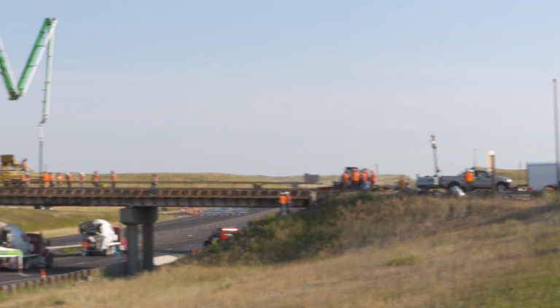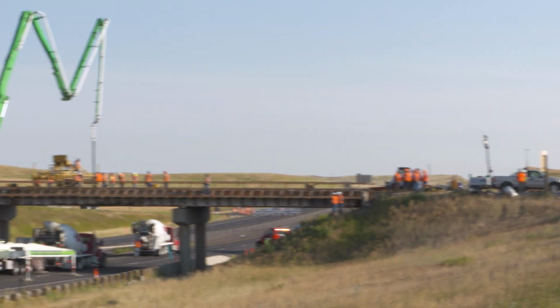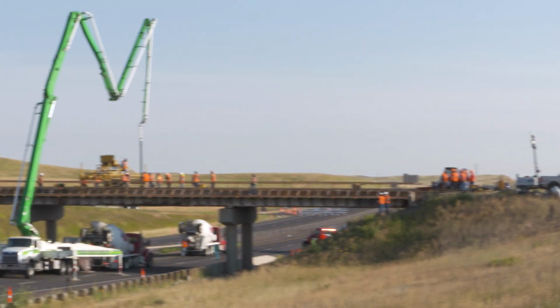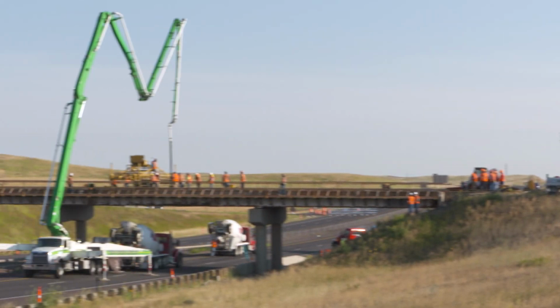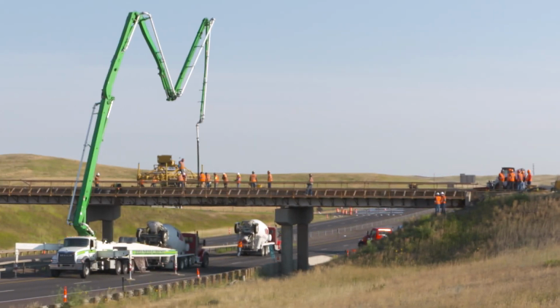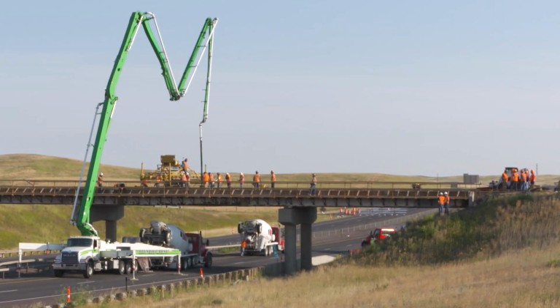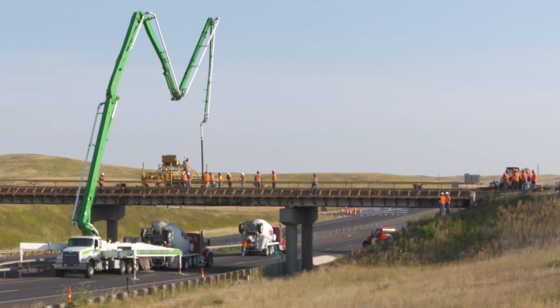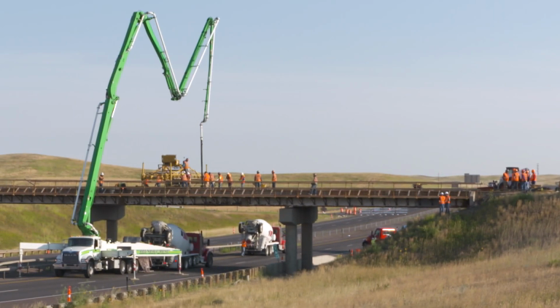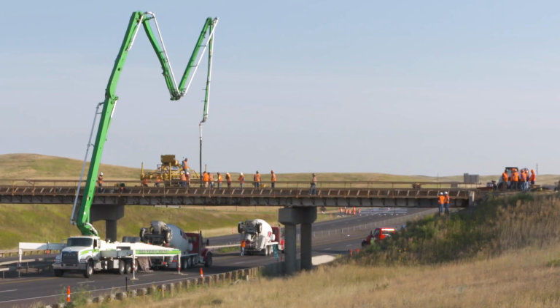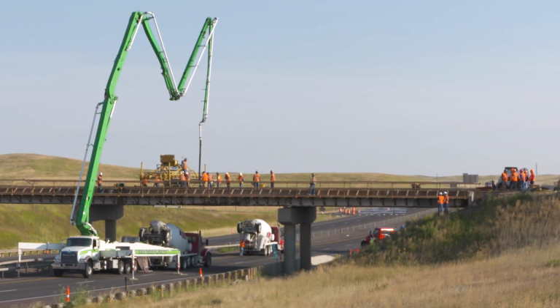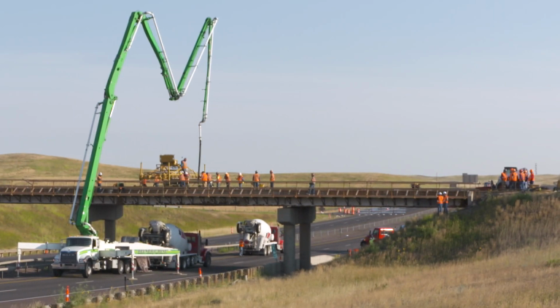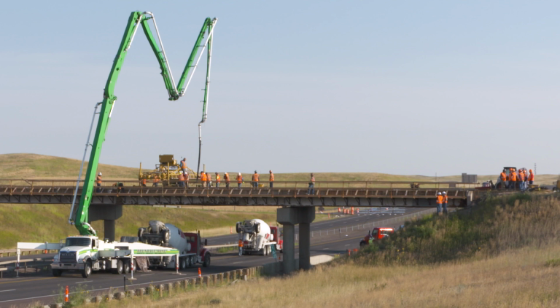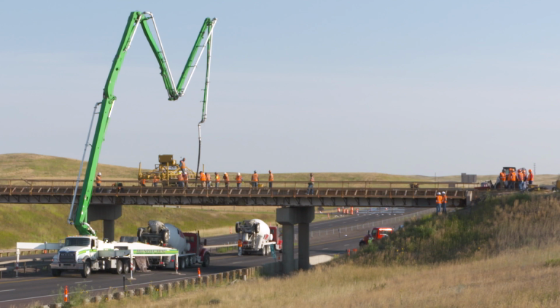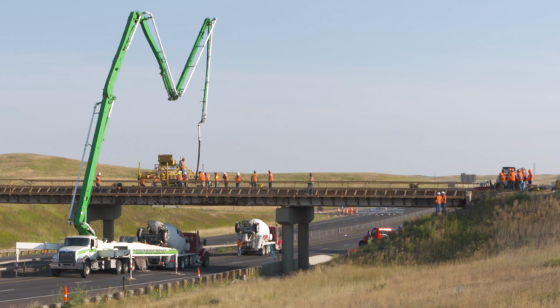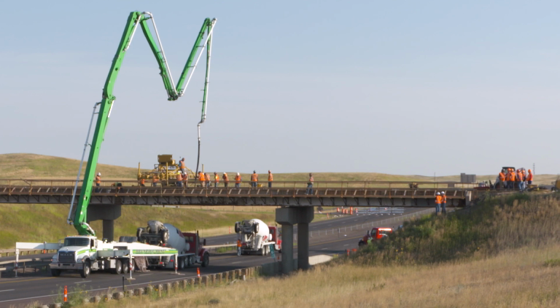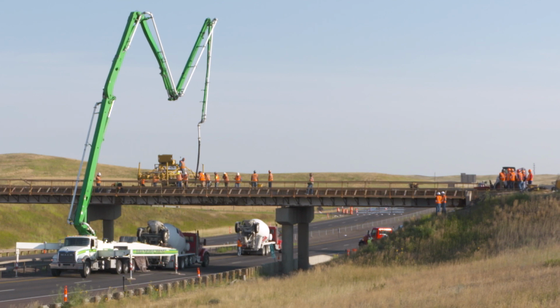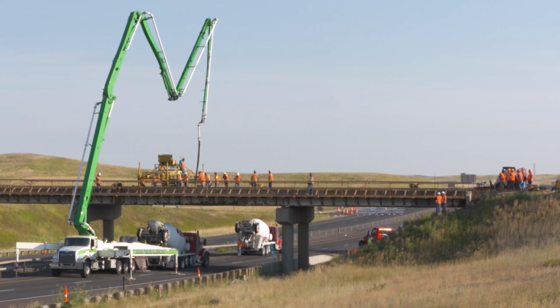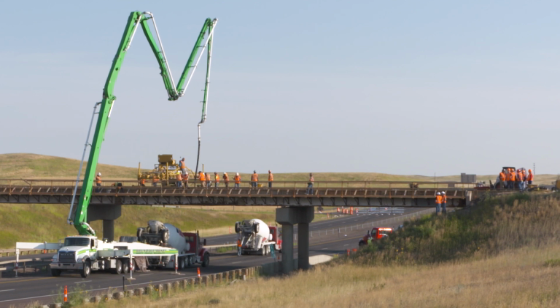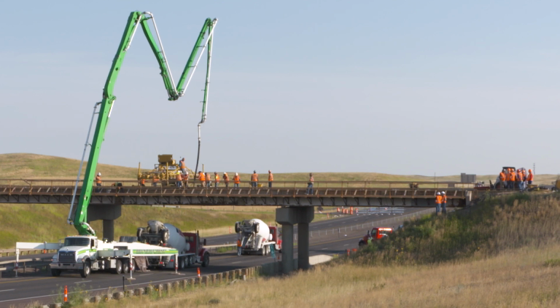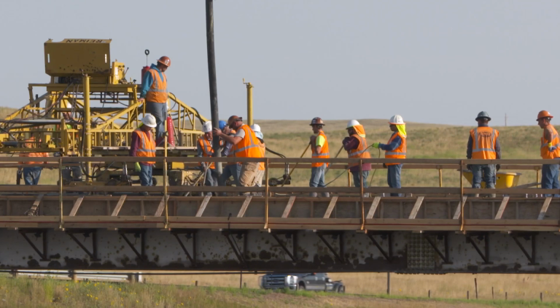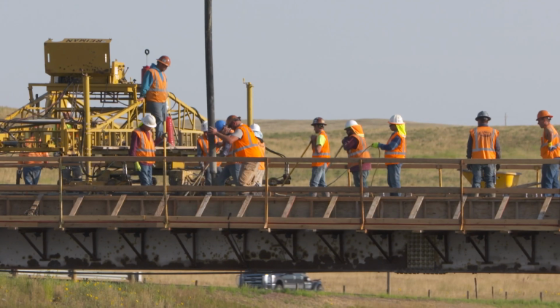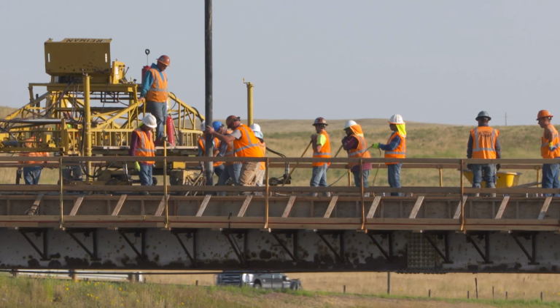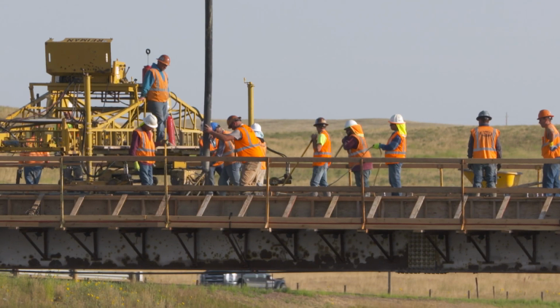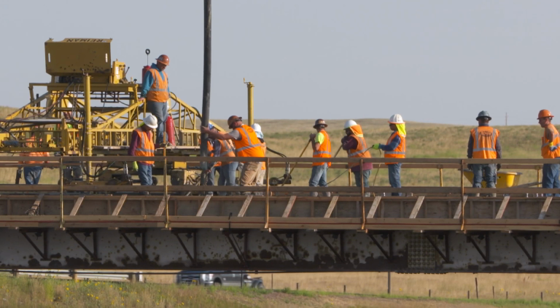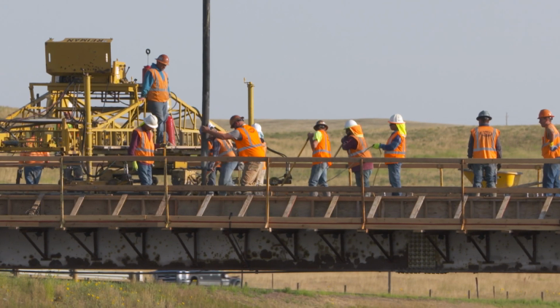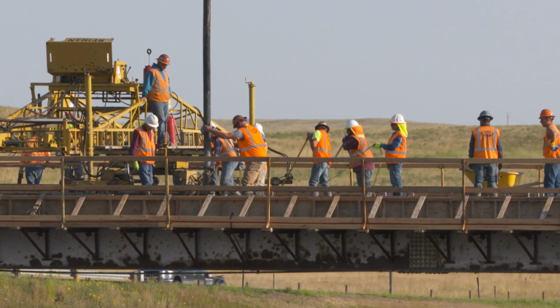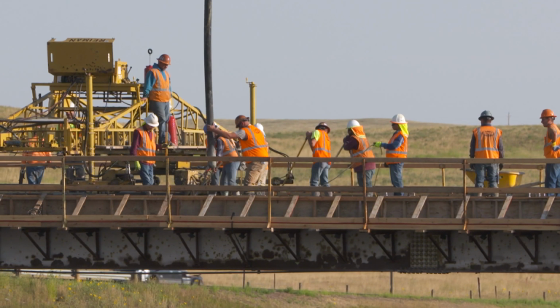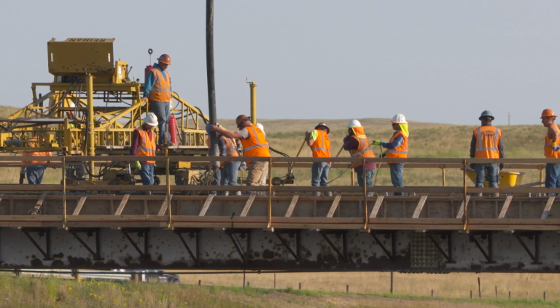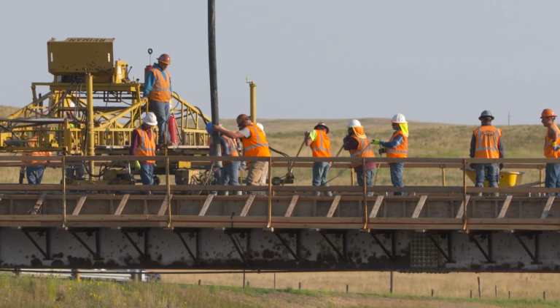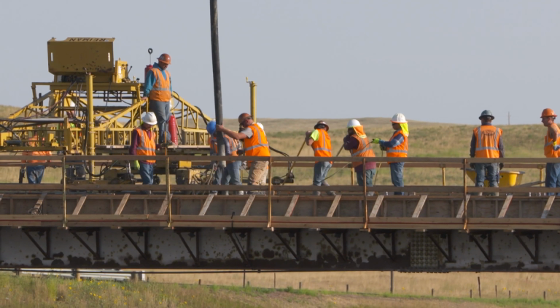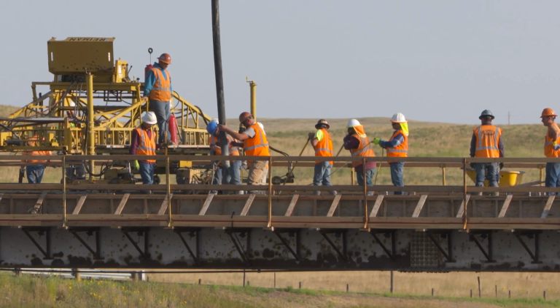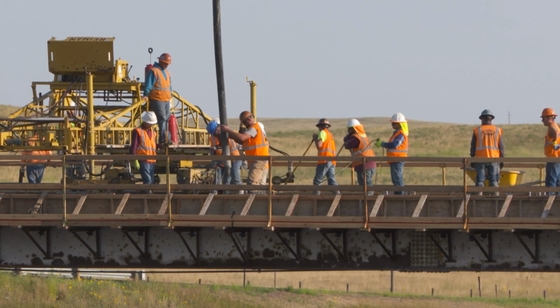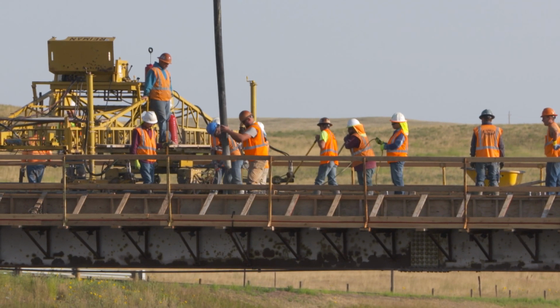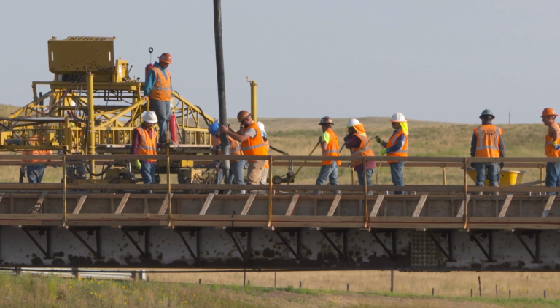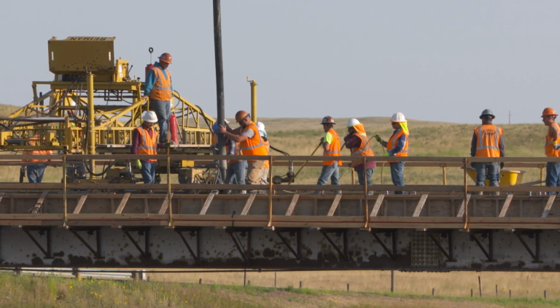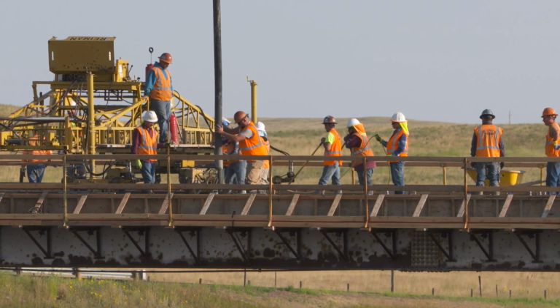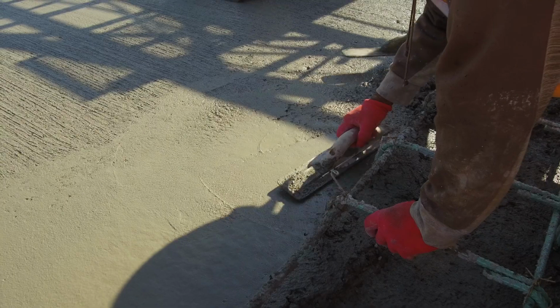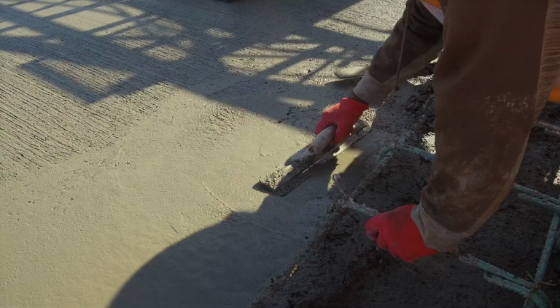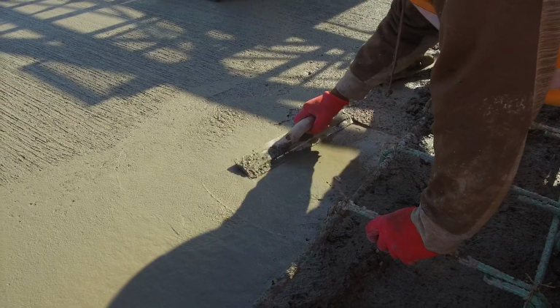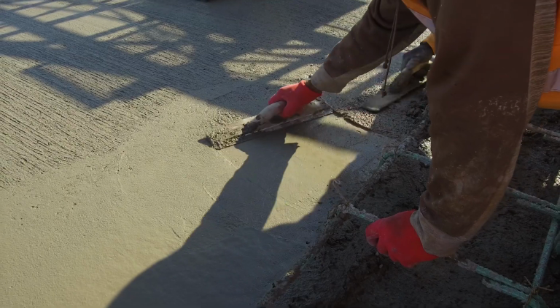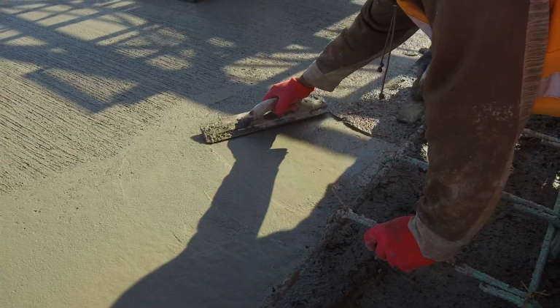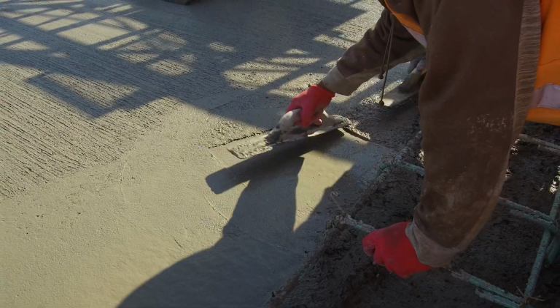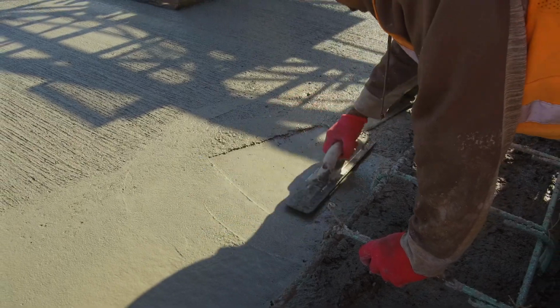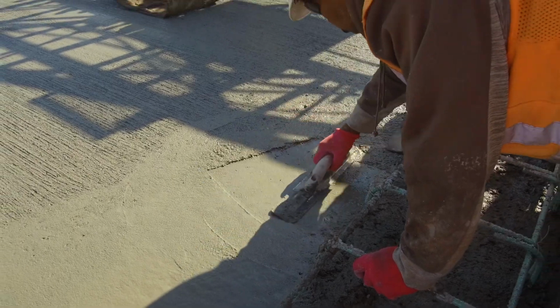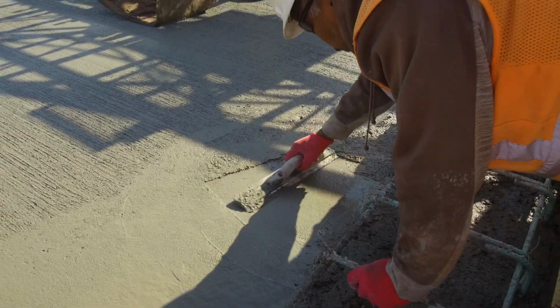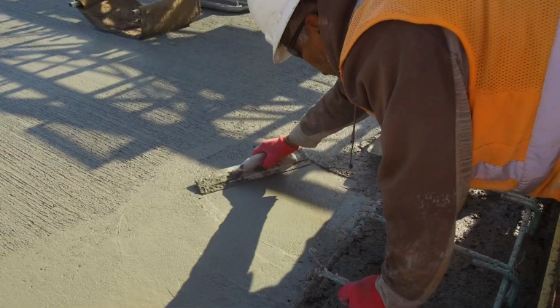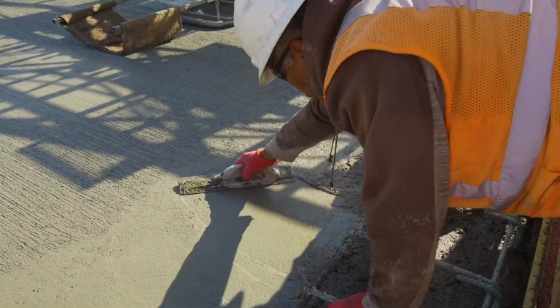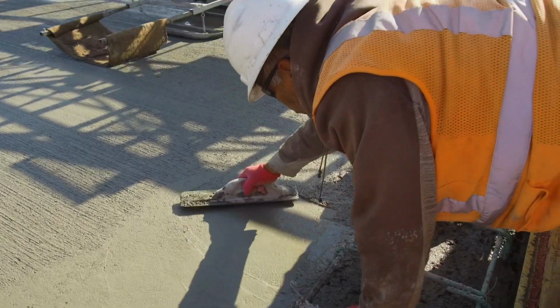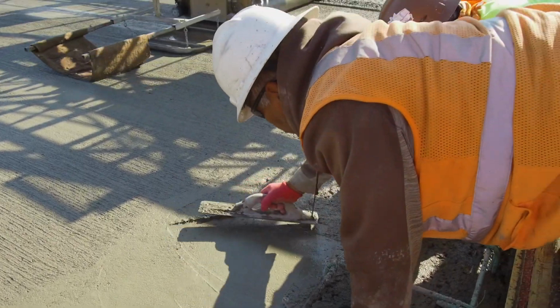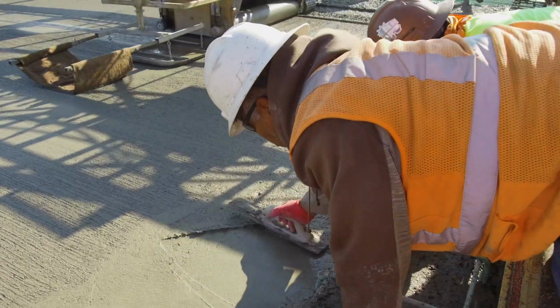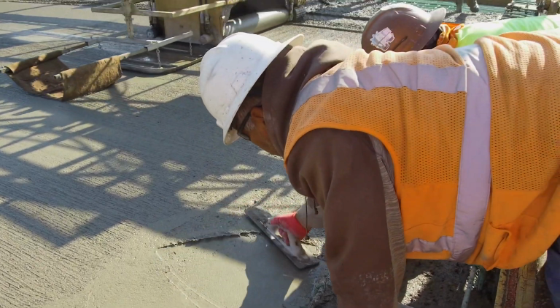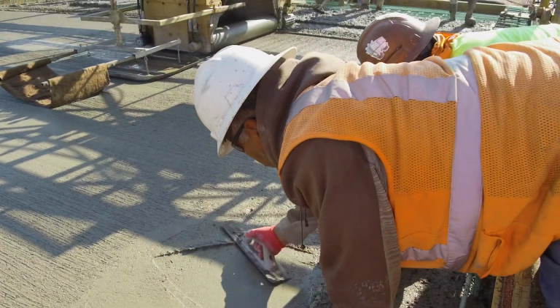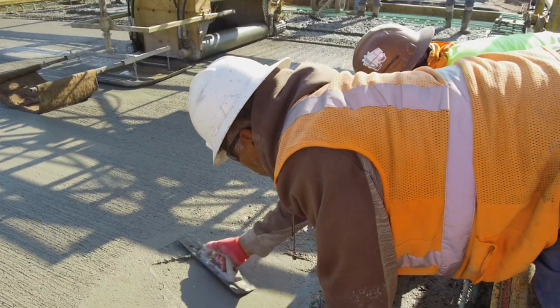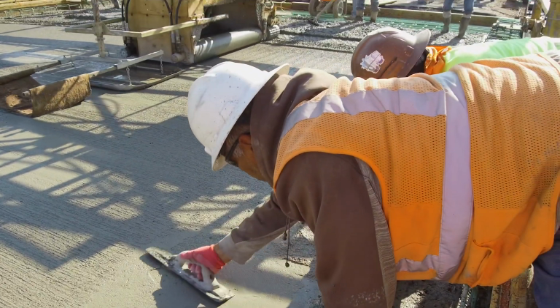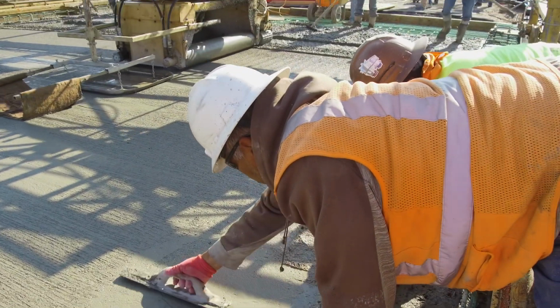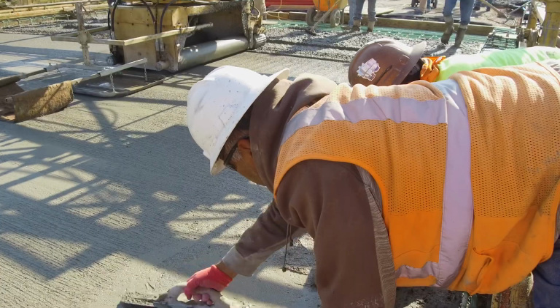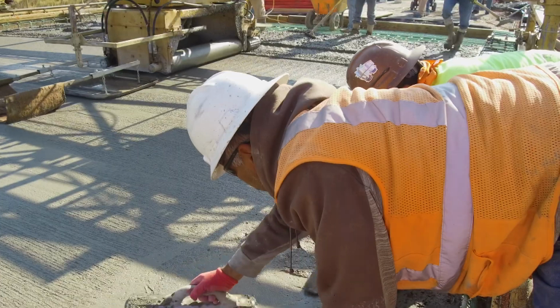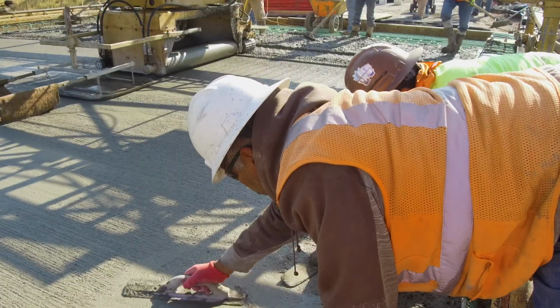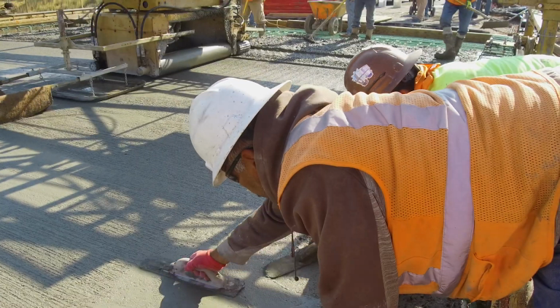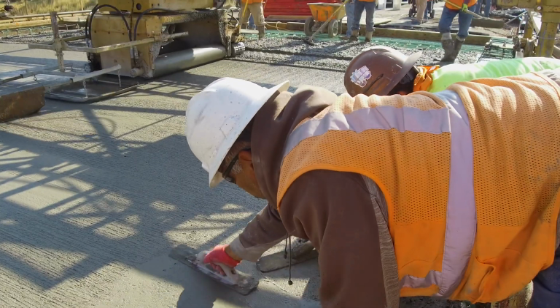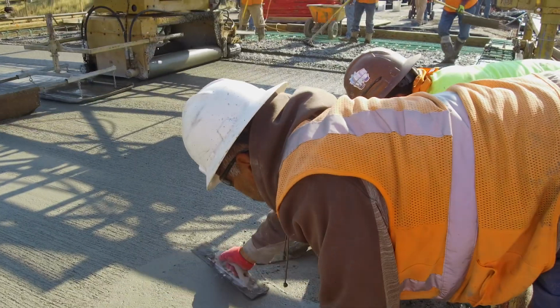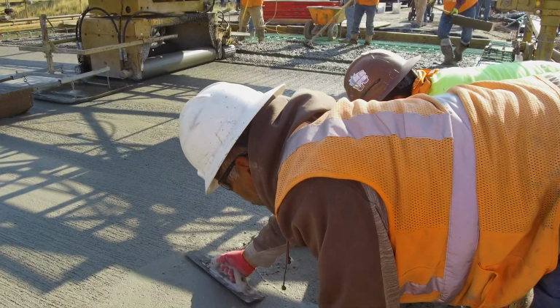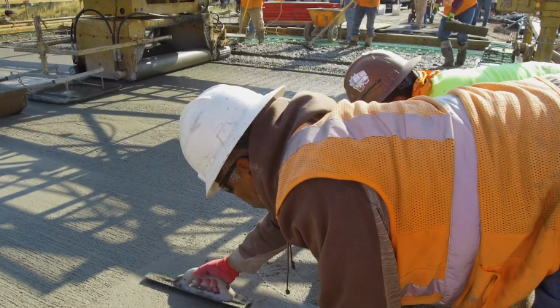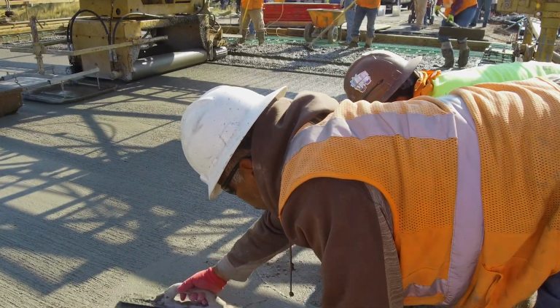Bridges are built to last for decades but eventually require work. Rehabilitation can extend the life of a bridge, forestalling more costly reconstruction.